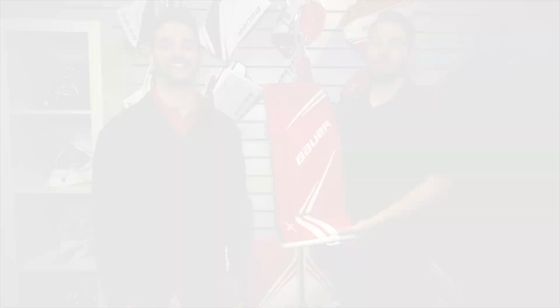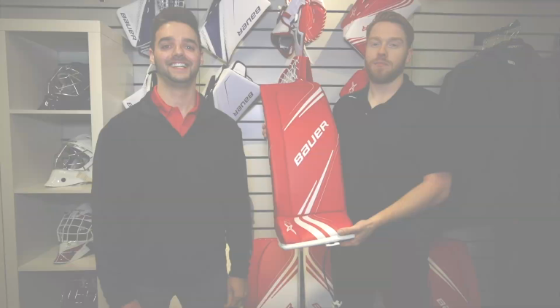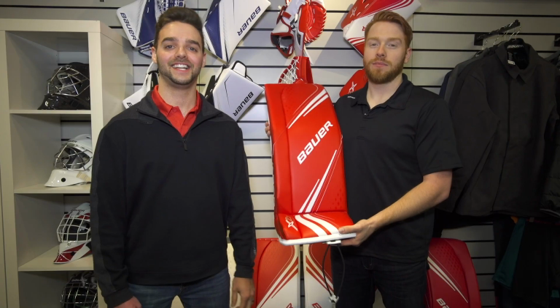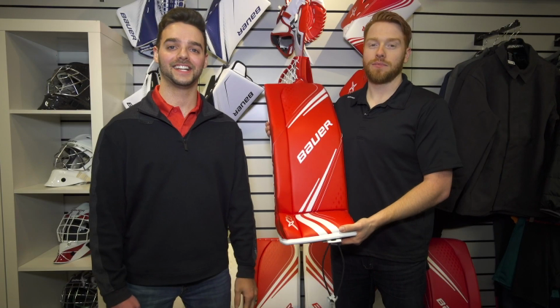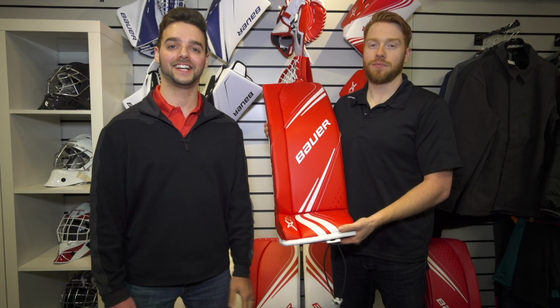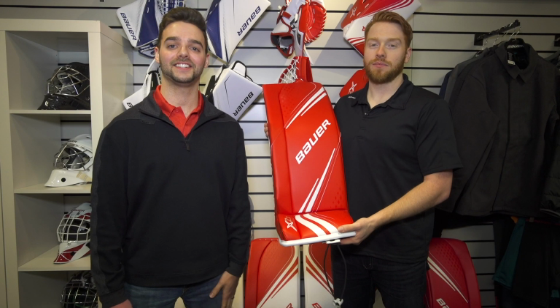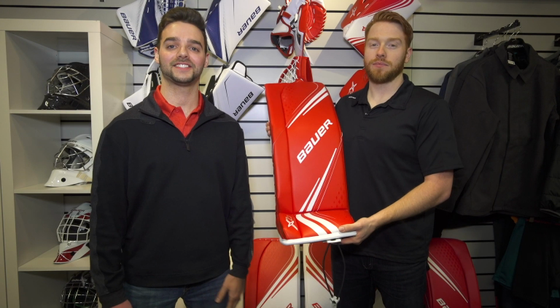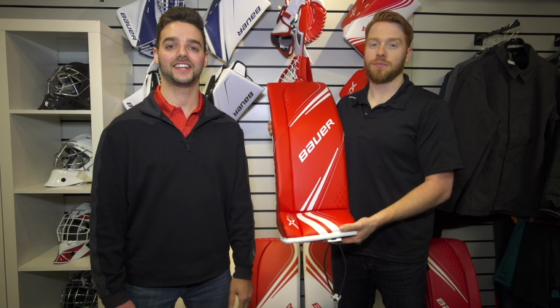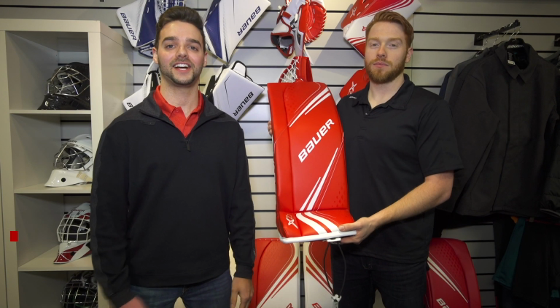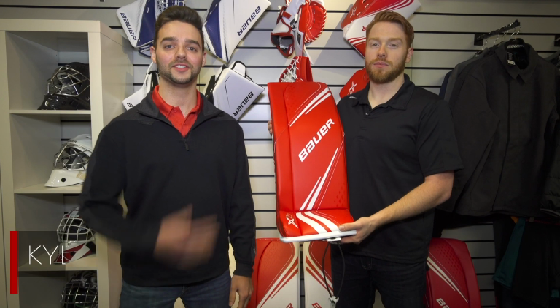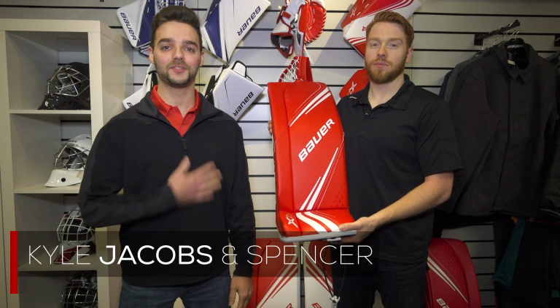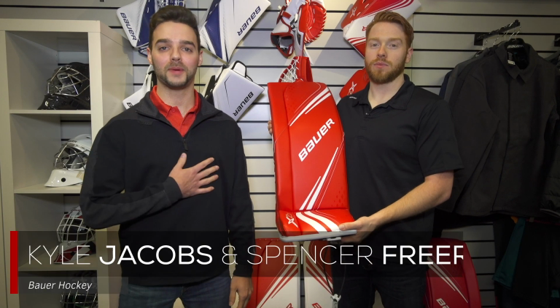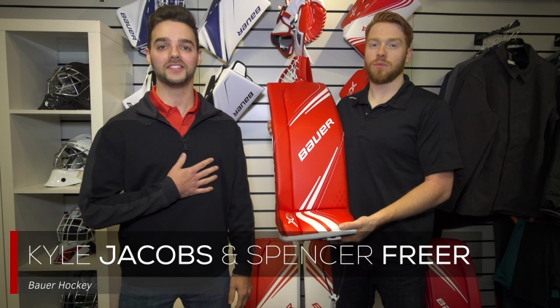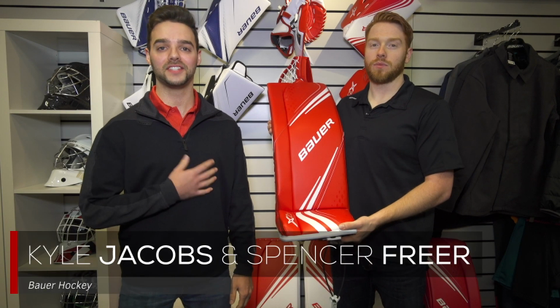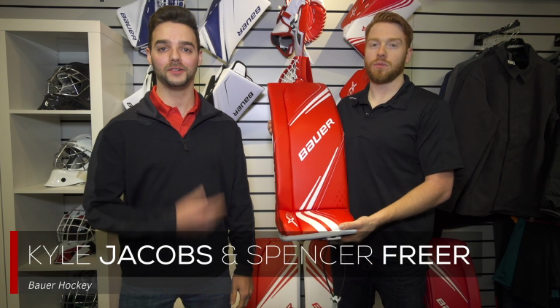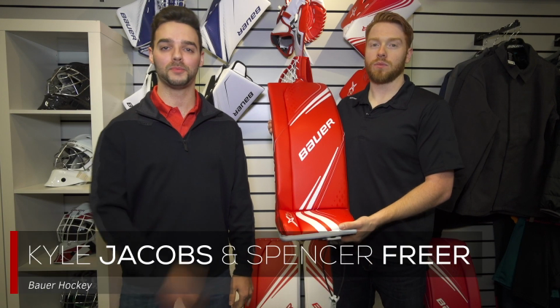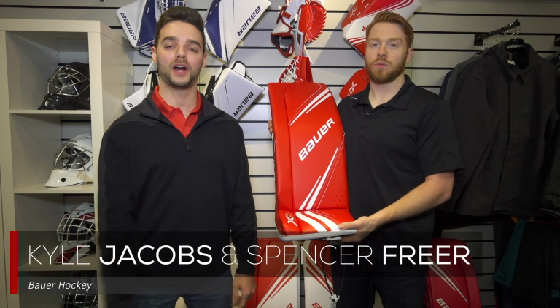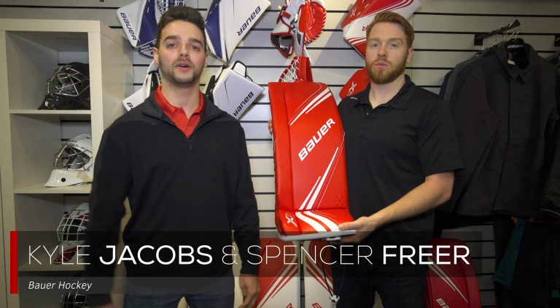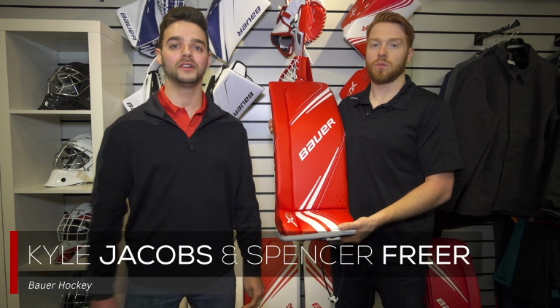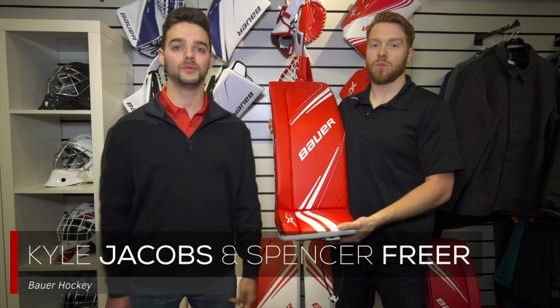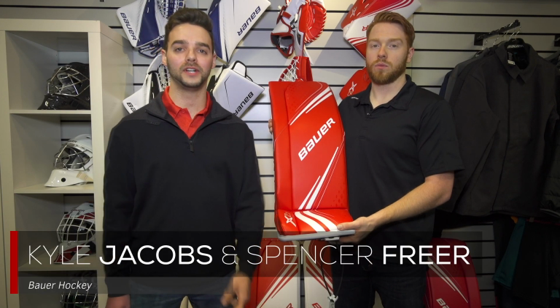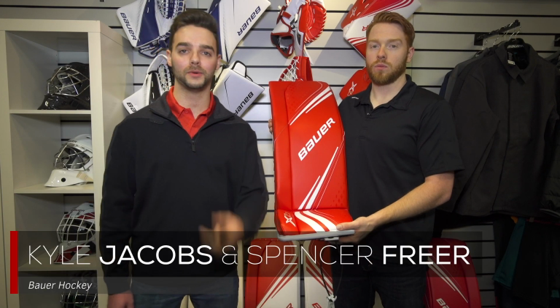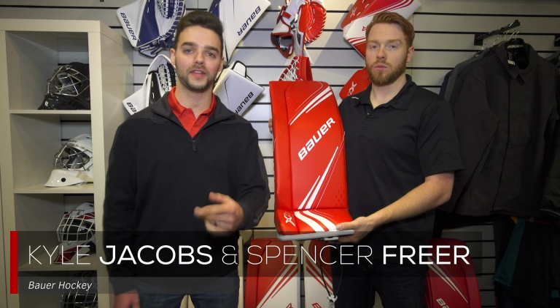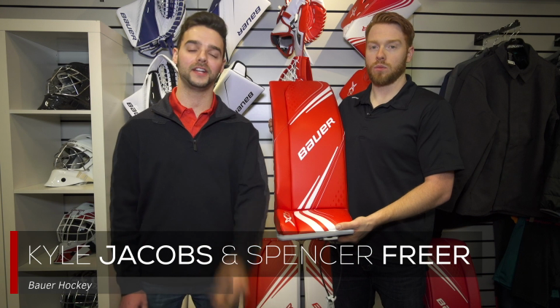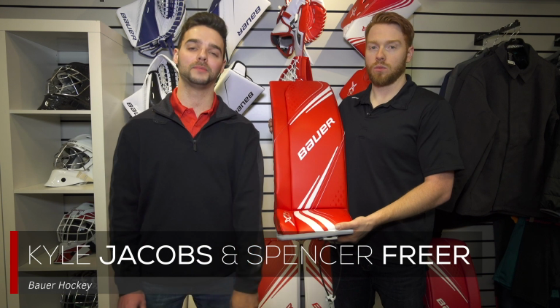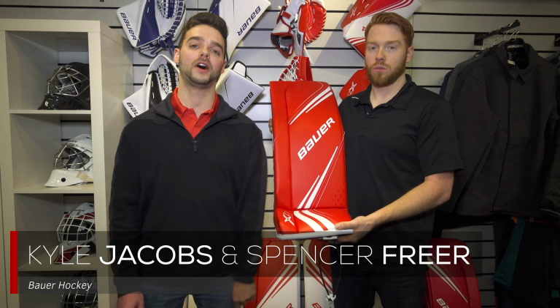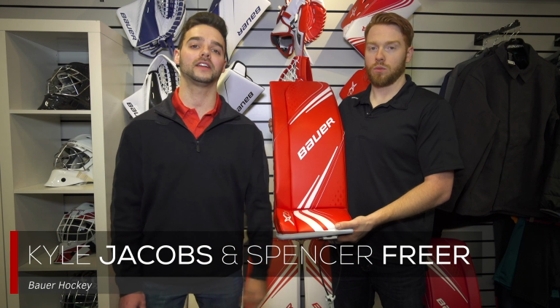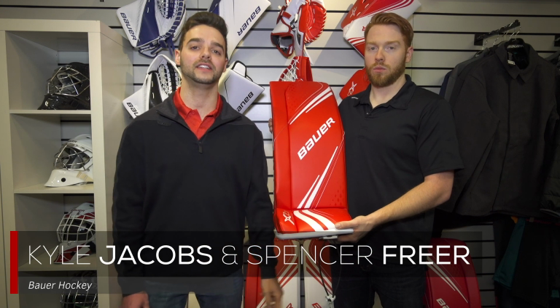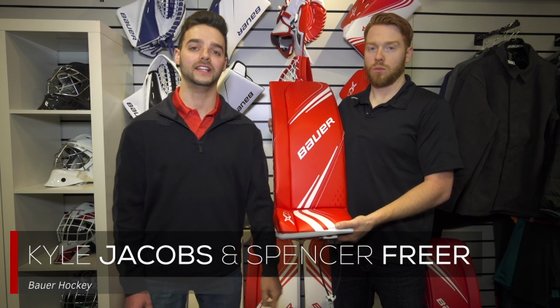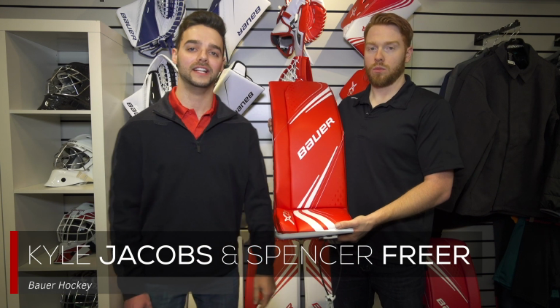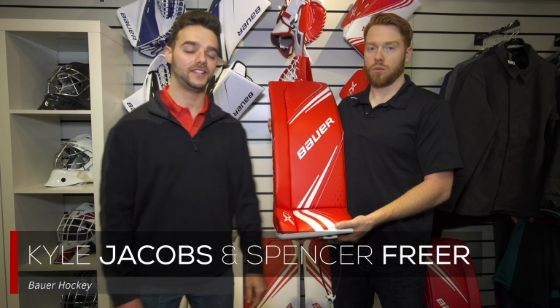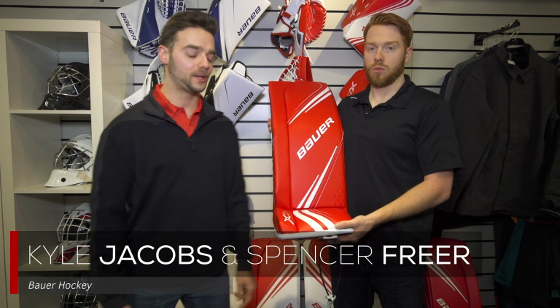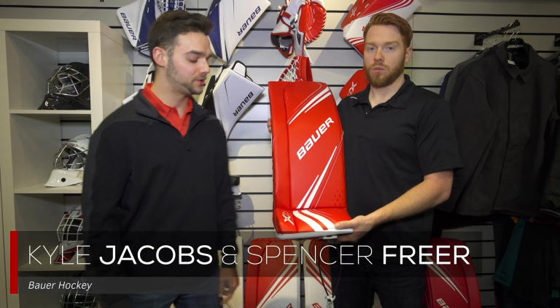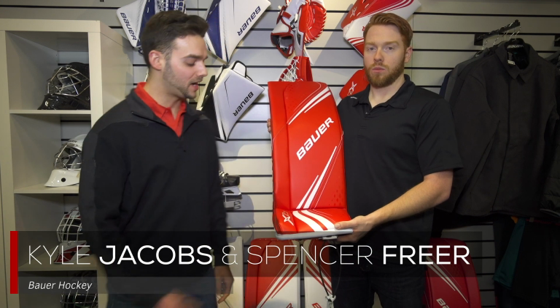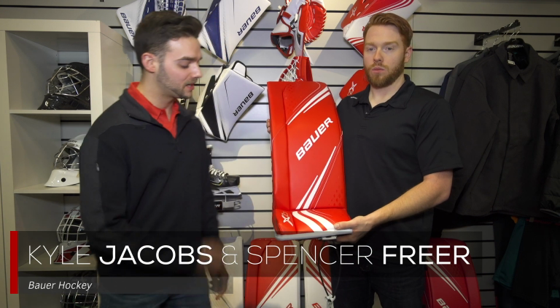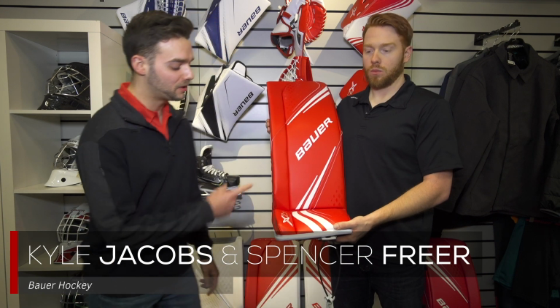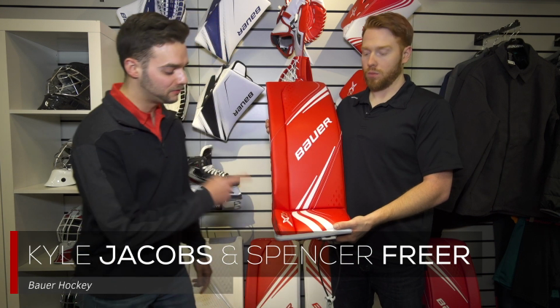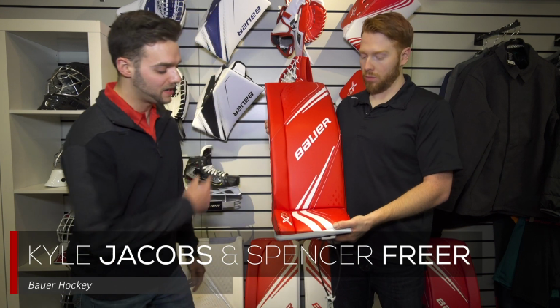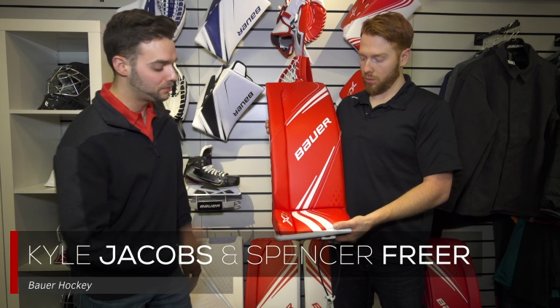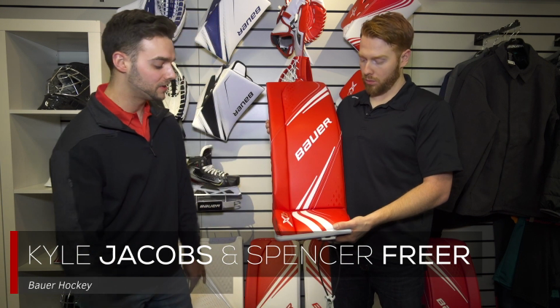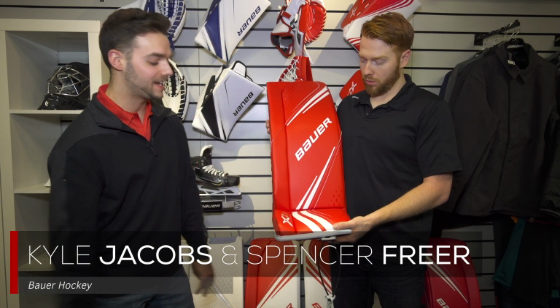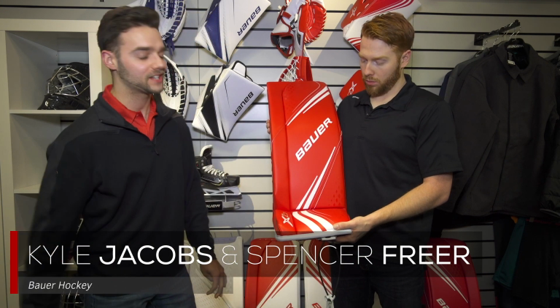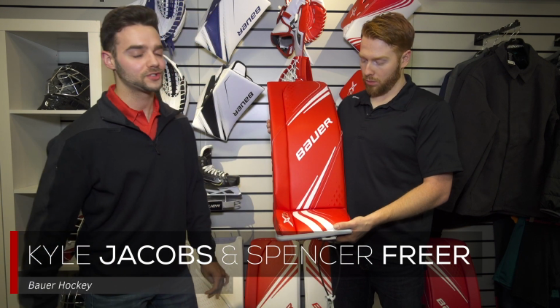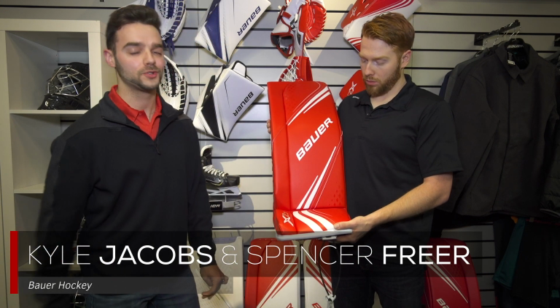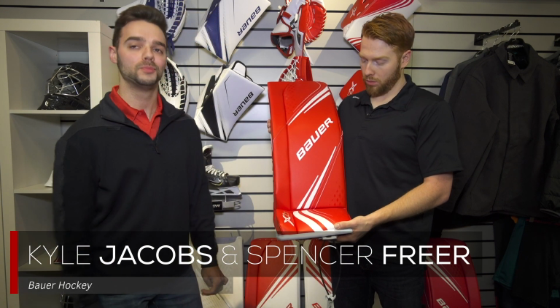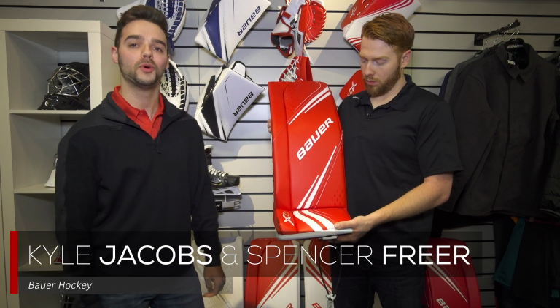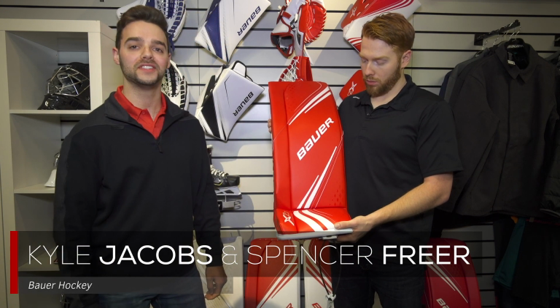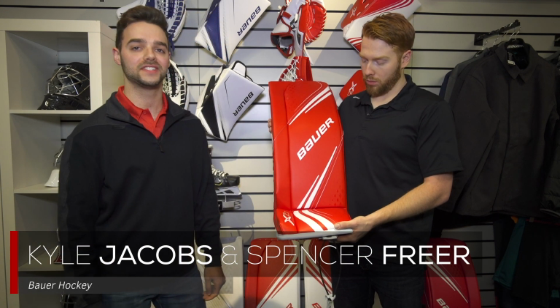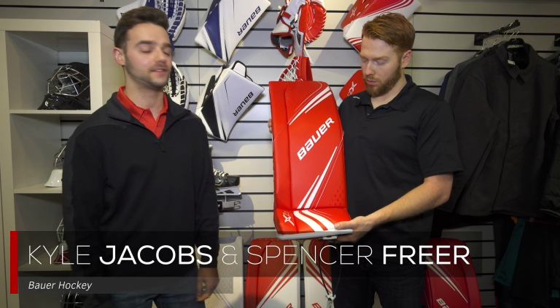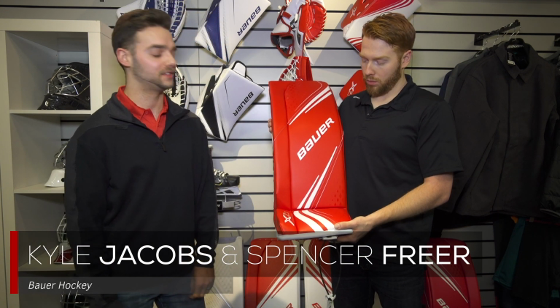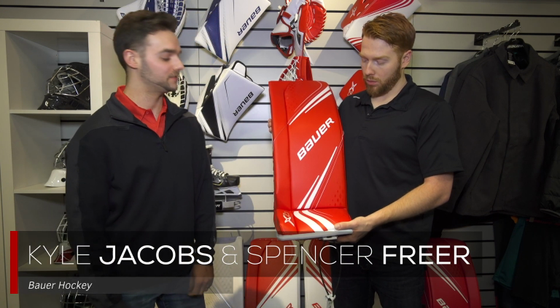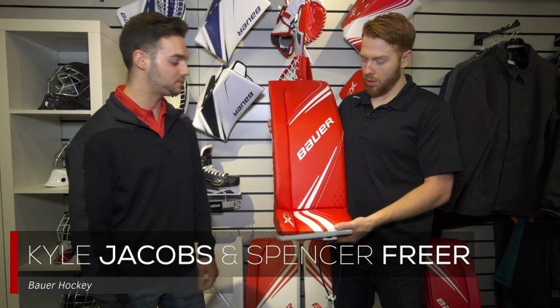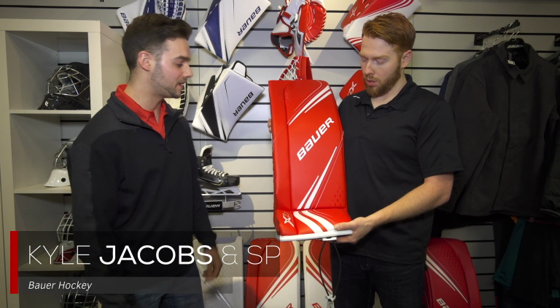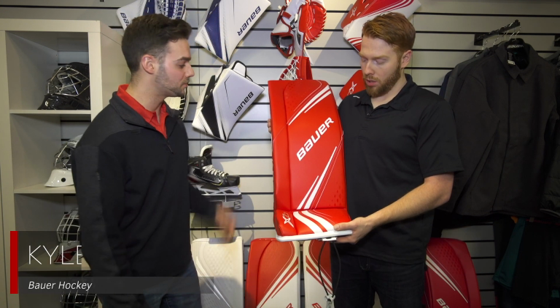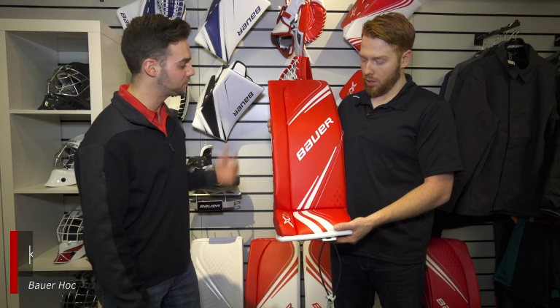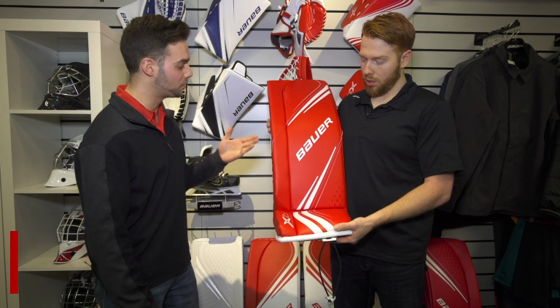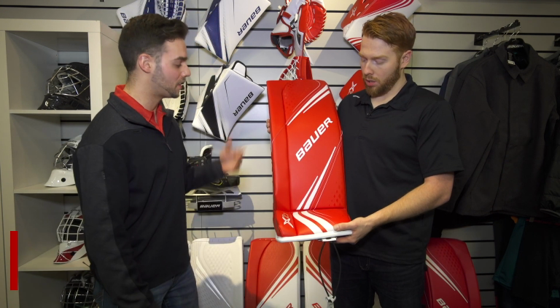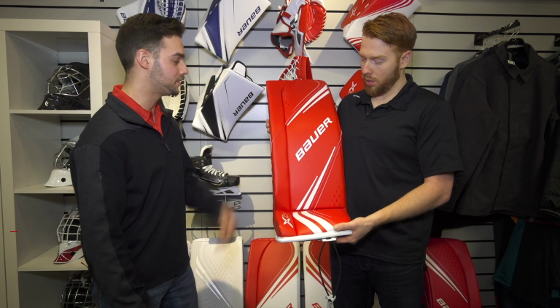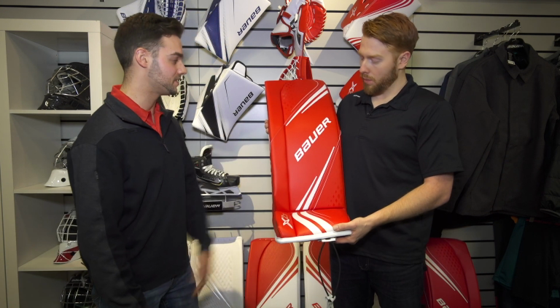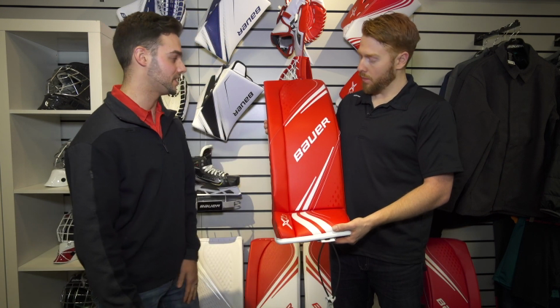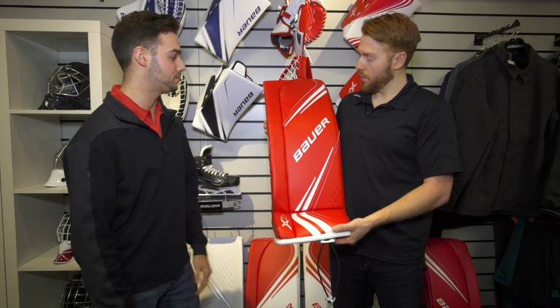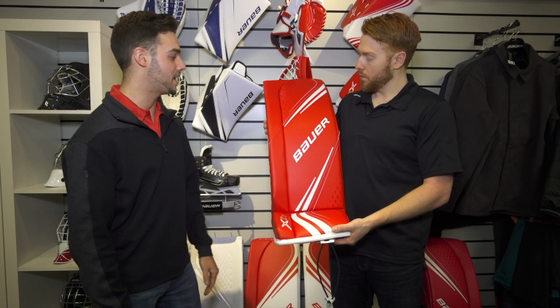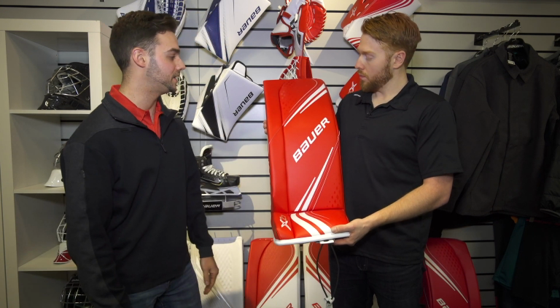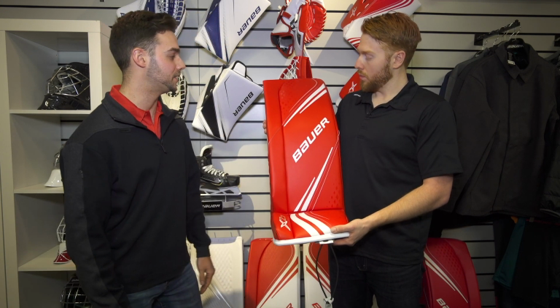Hey guys, Kyle and Spence here with Bauer. We're here with iDubHockey. Today we're talking about the Vapor X 2.7. Spence, what's going on with this leg pad here?